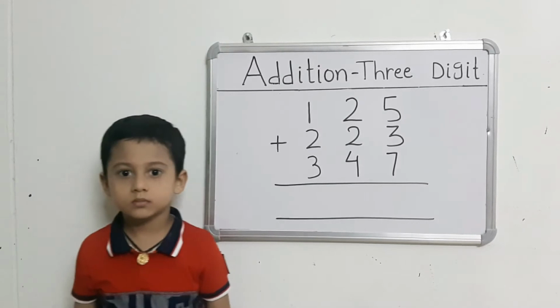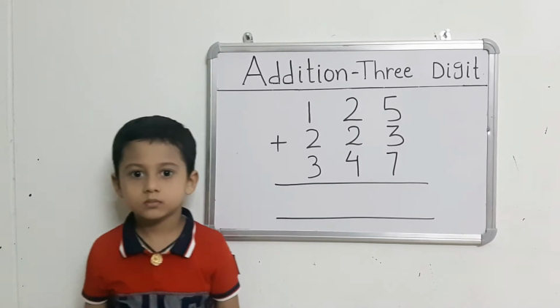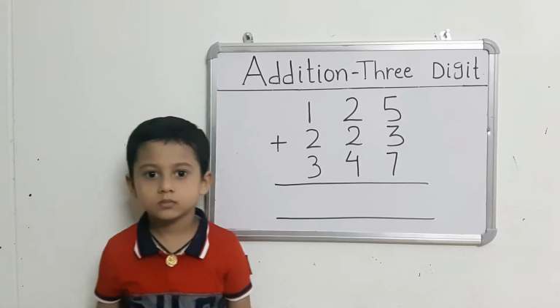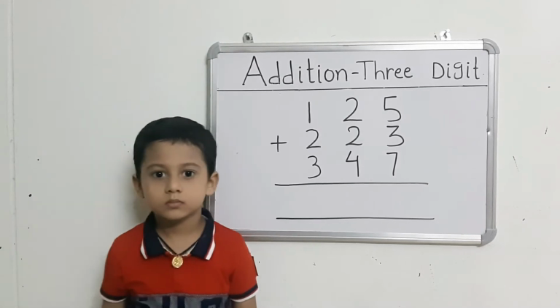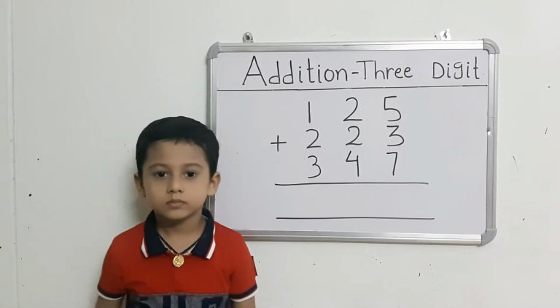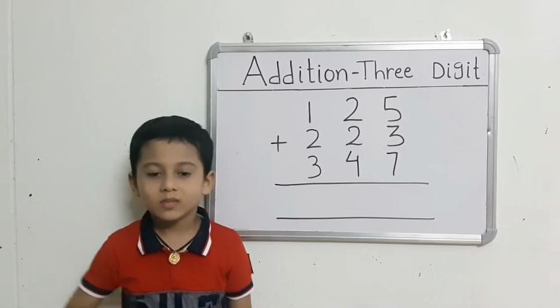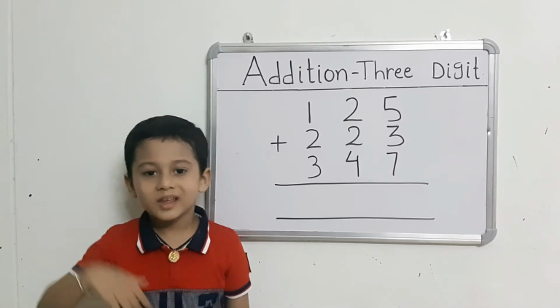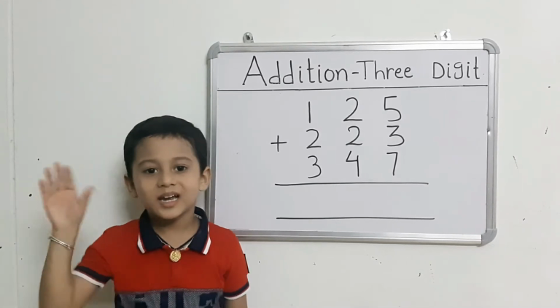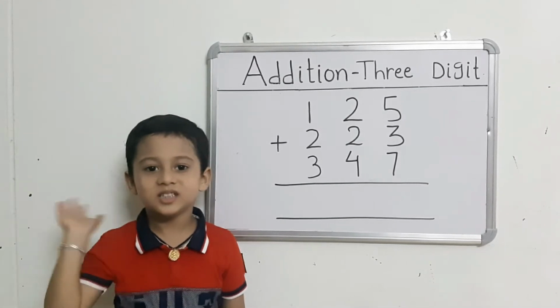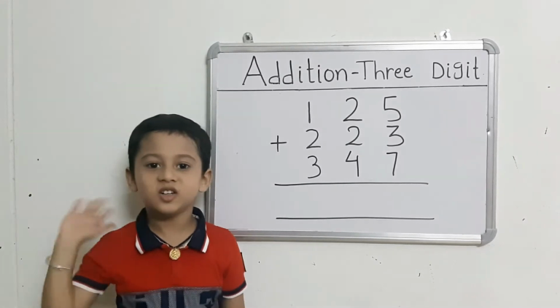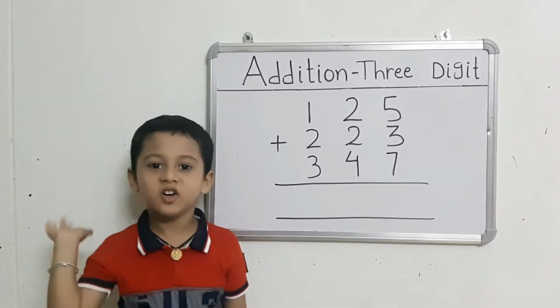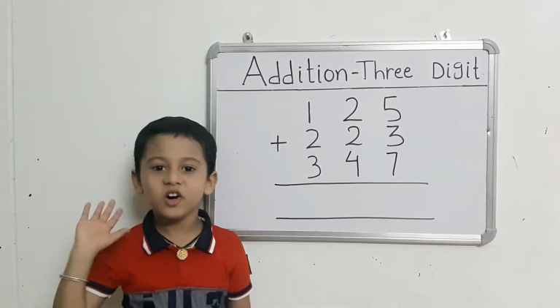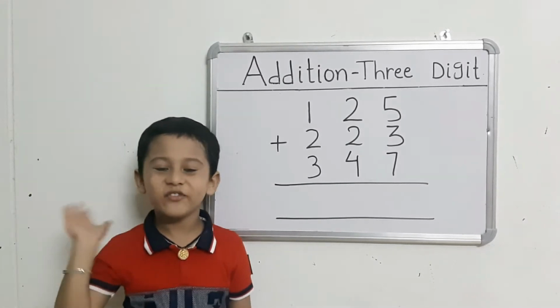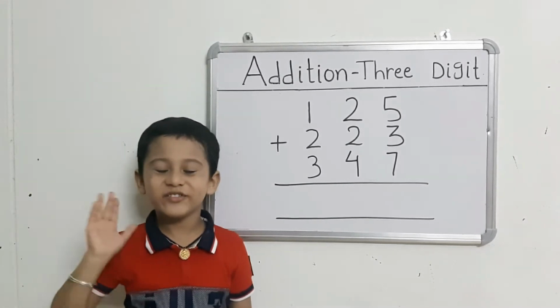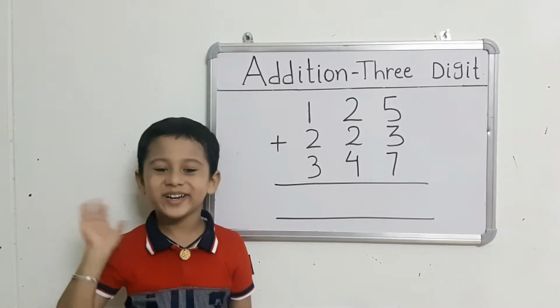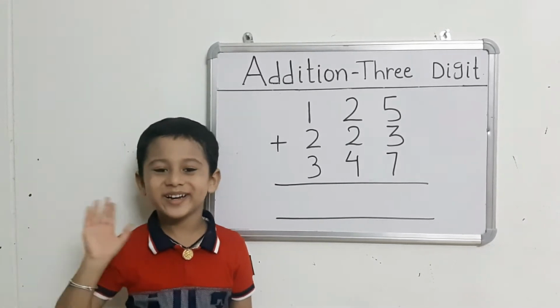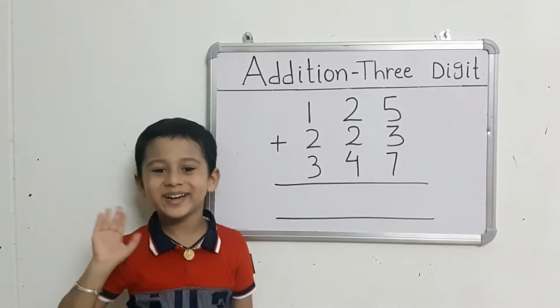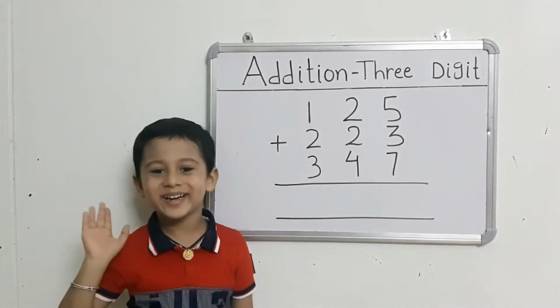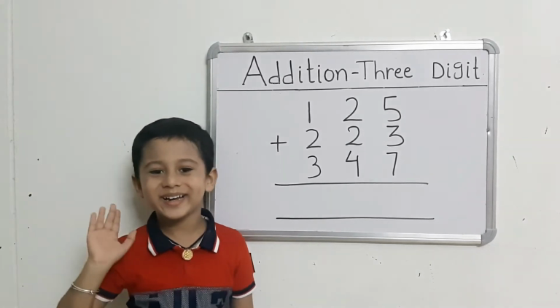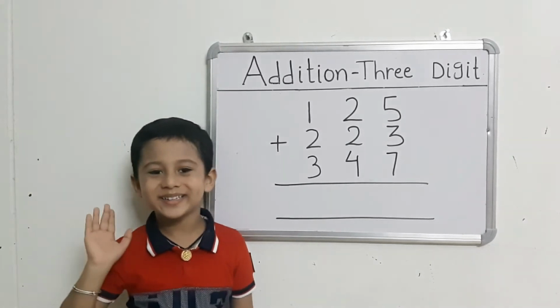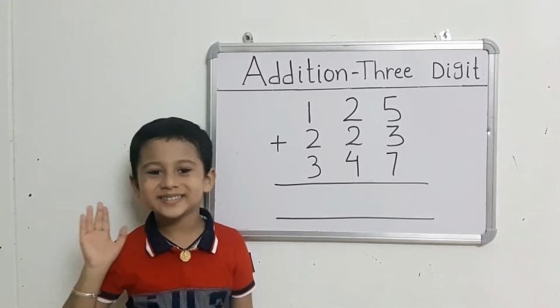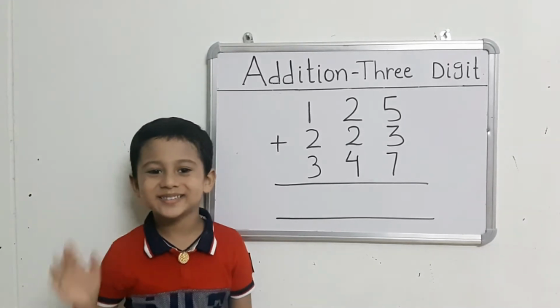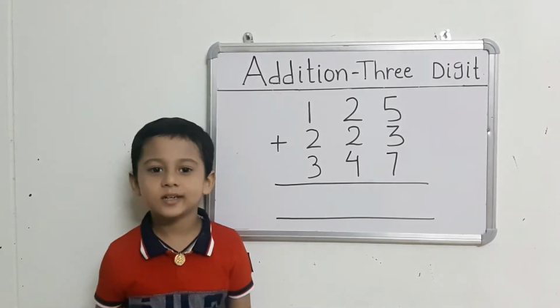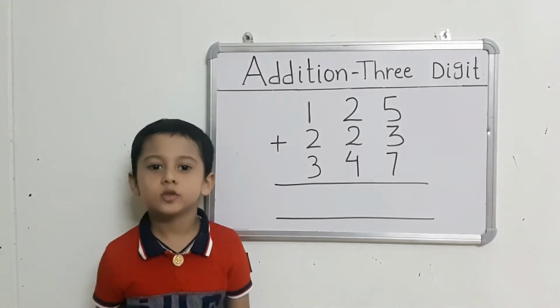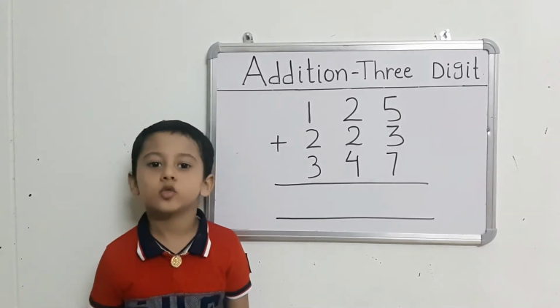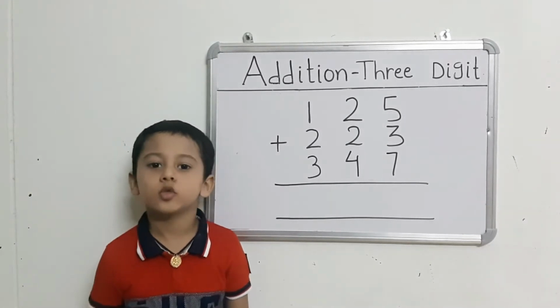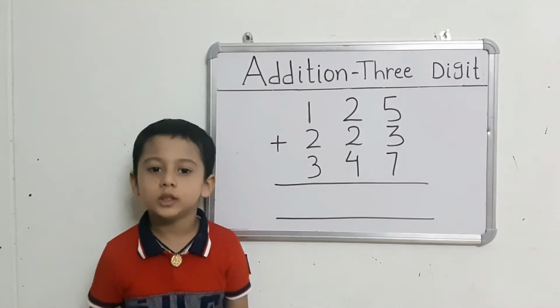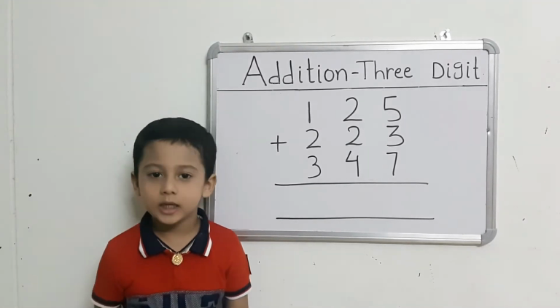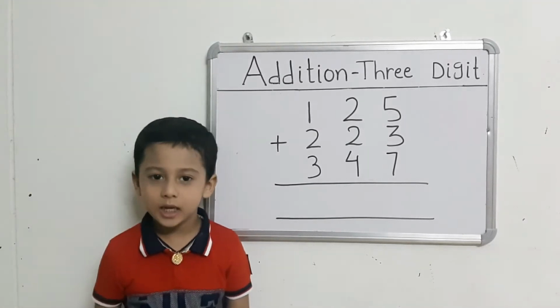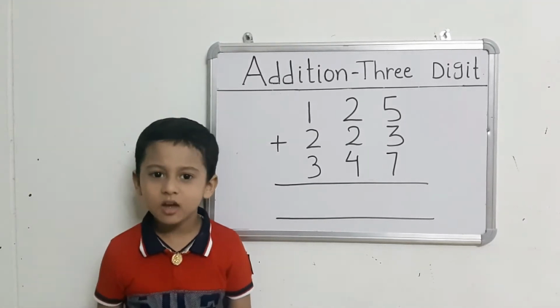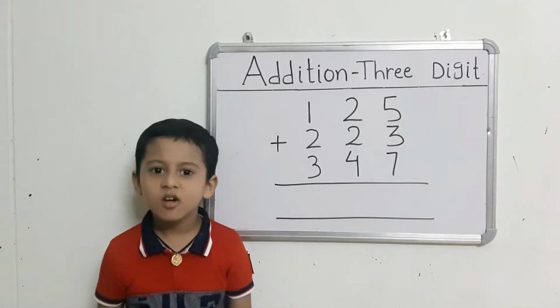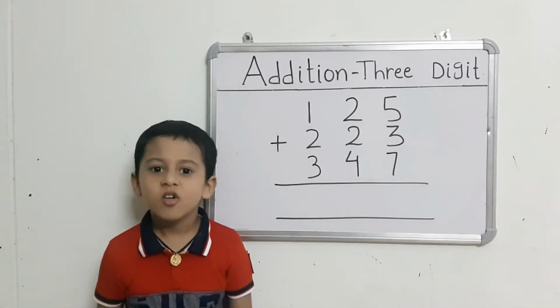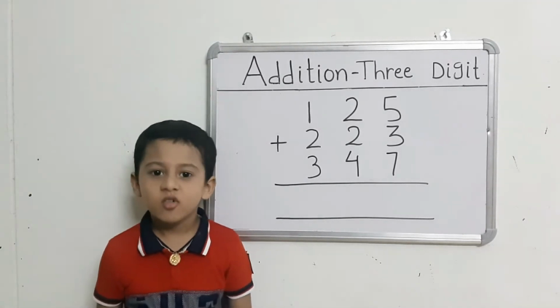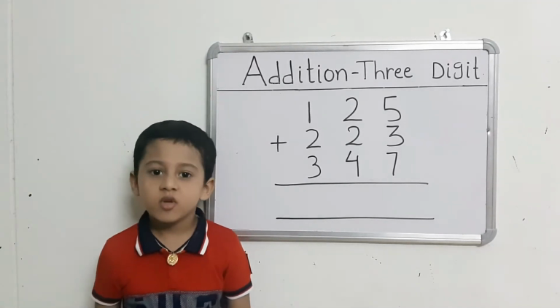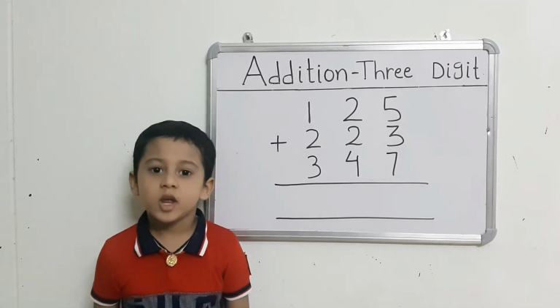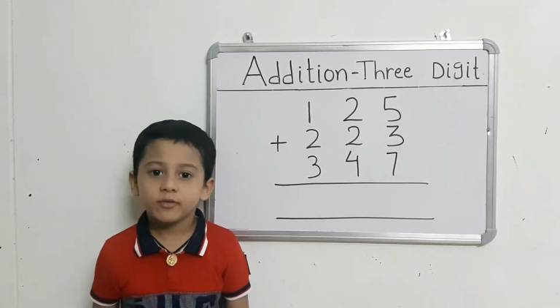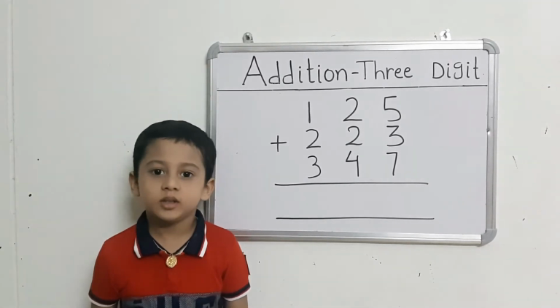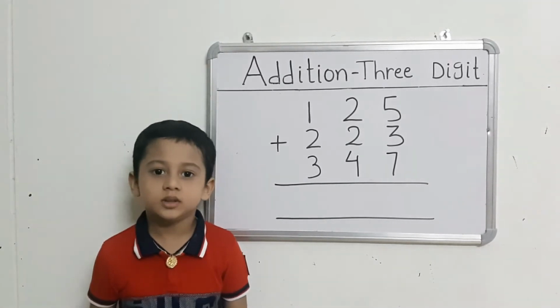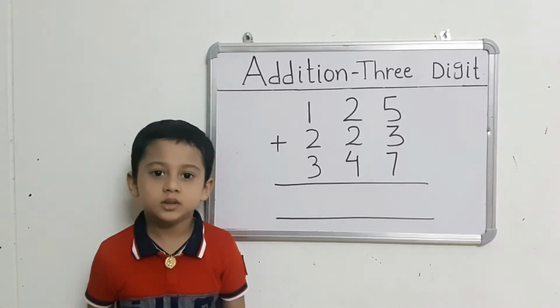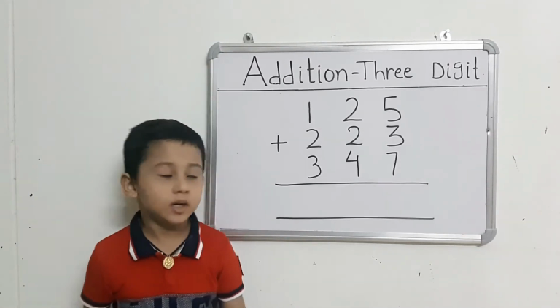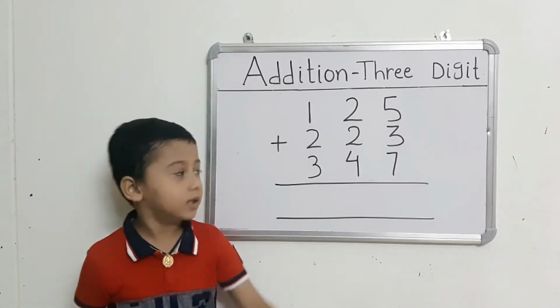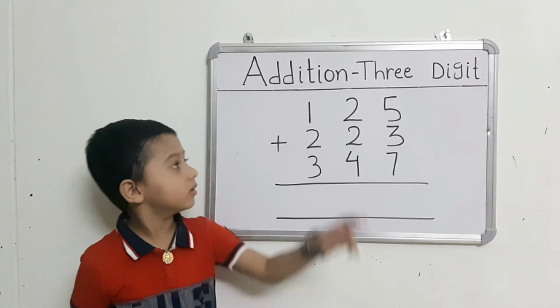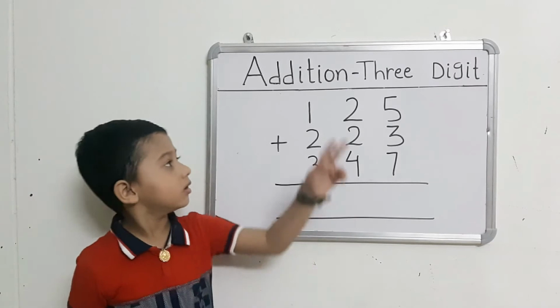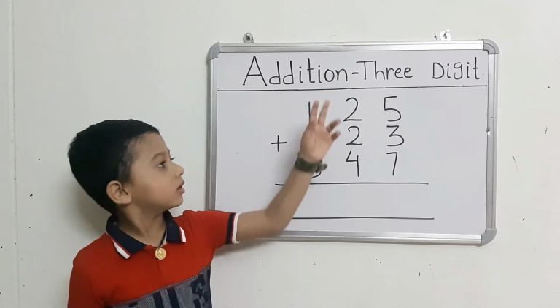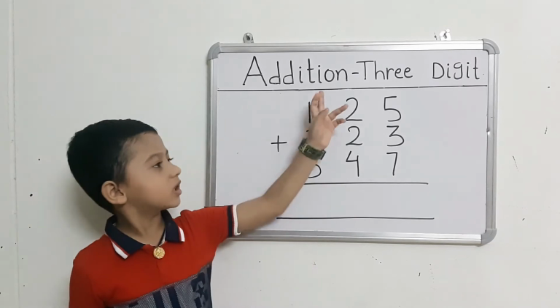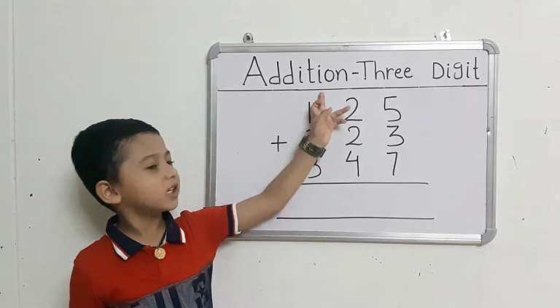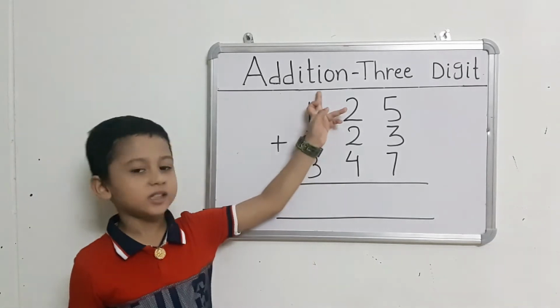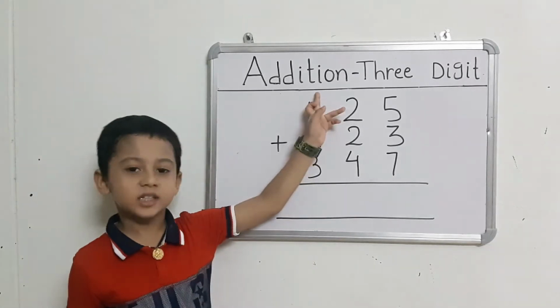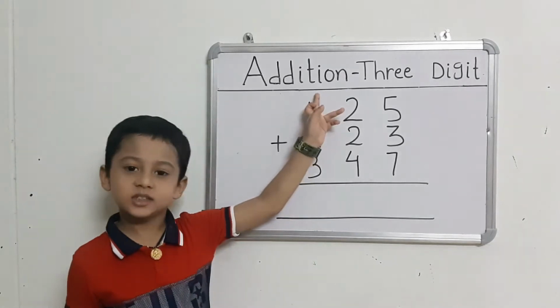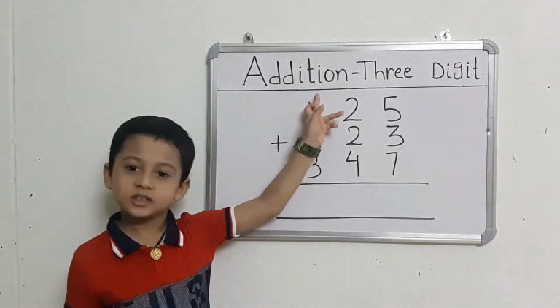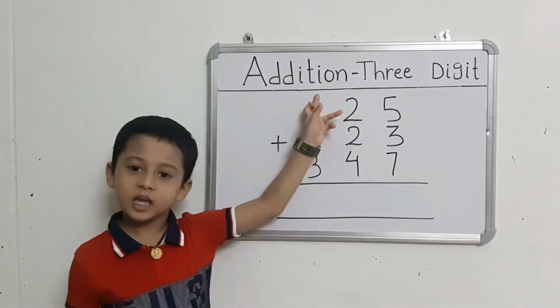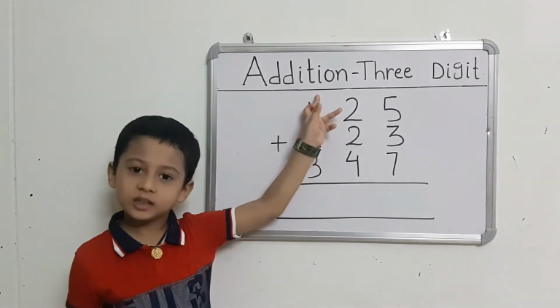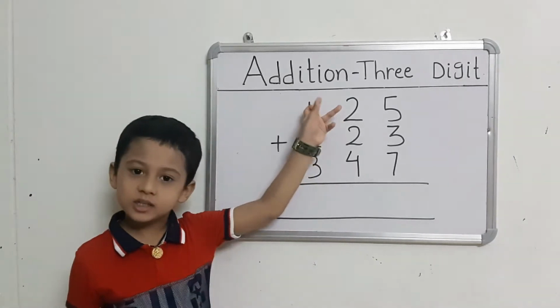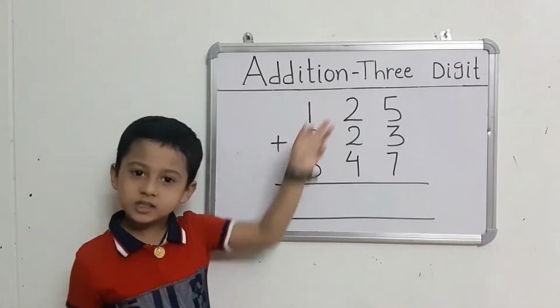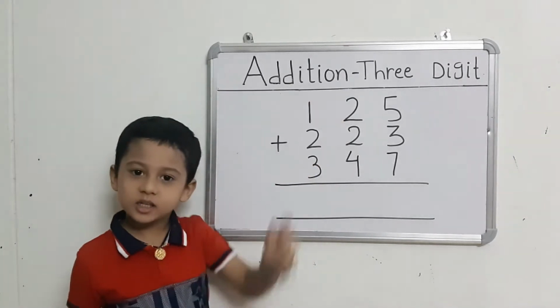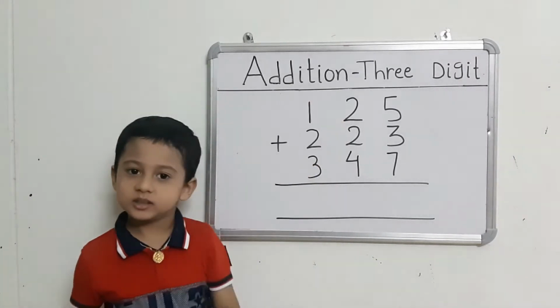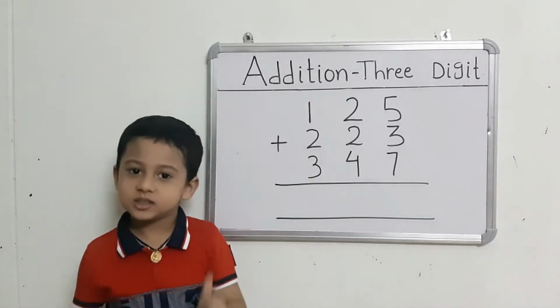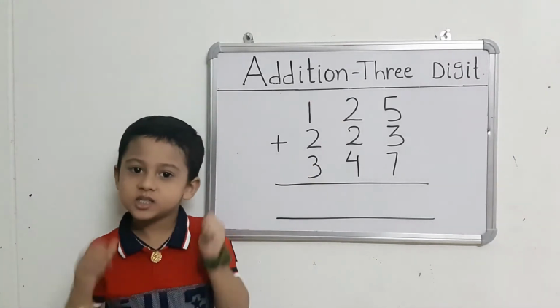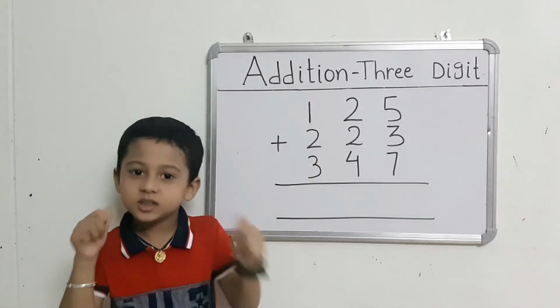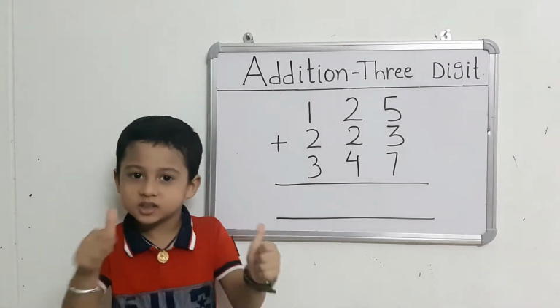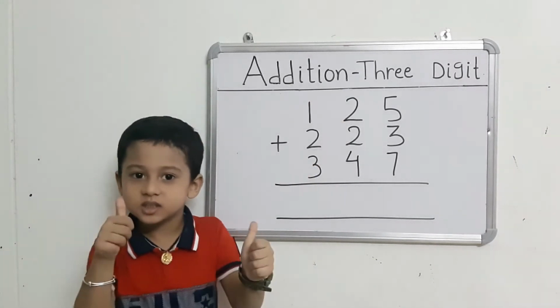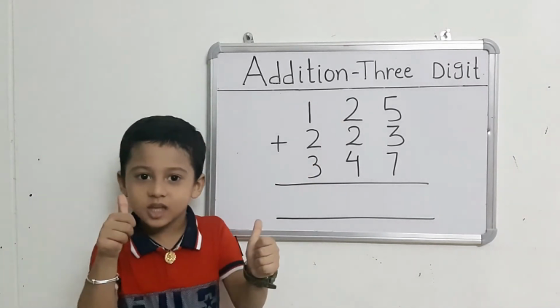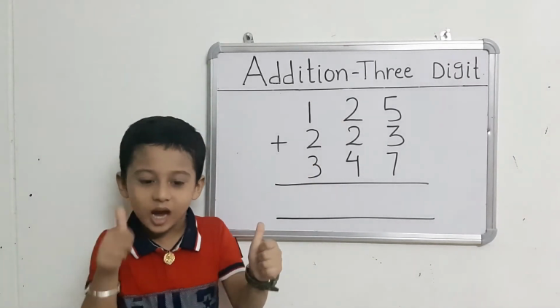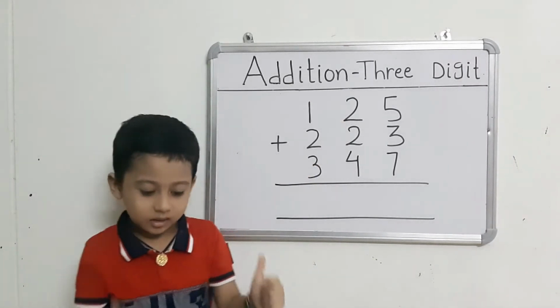Hello friends! Today we will learn 3-Digit Addition.